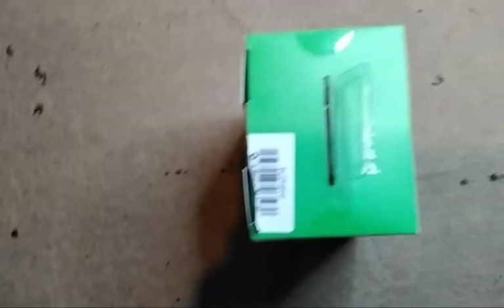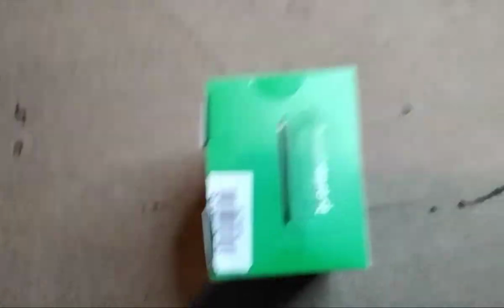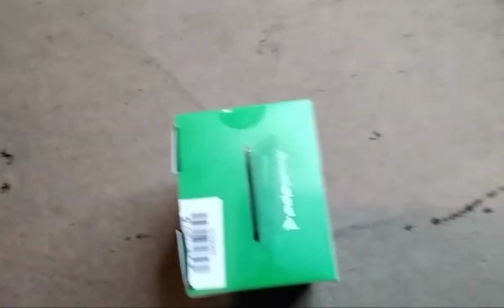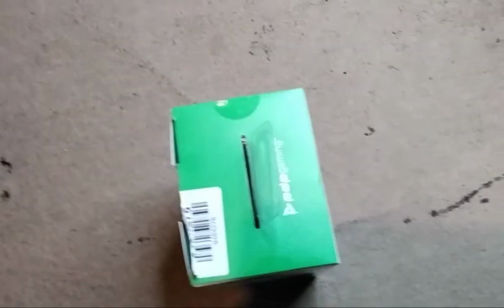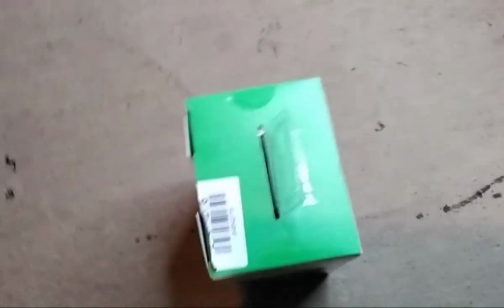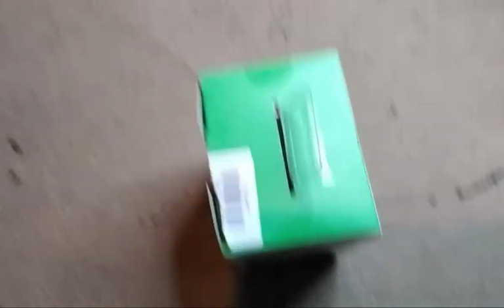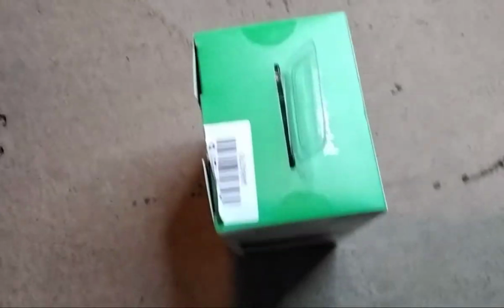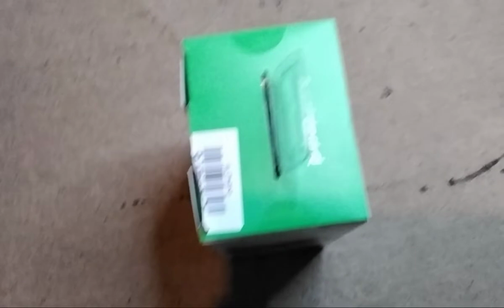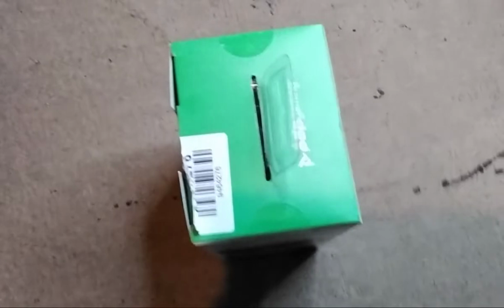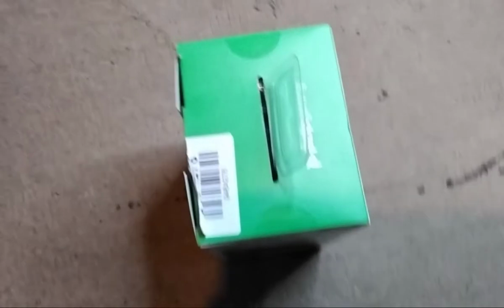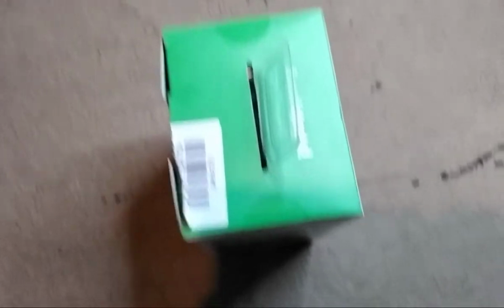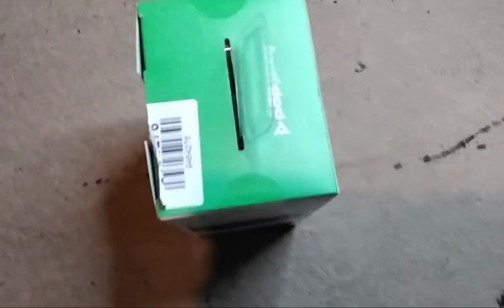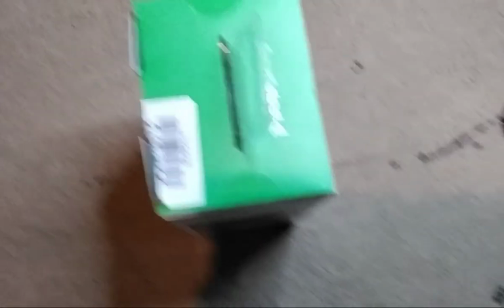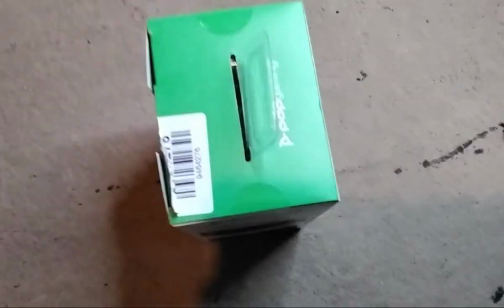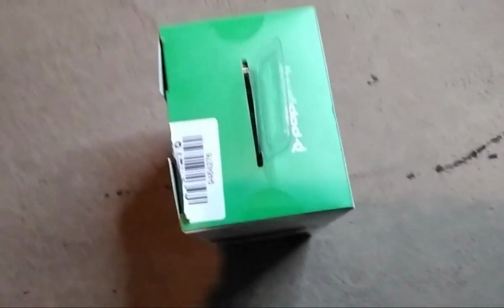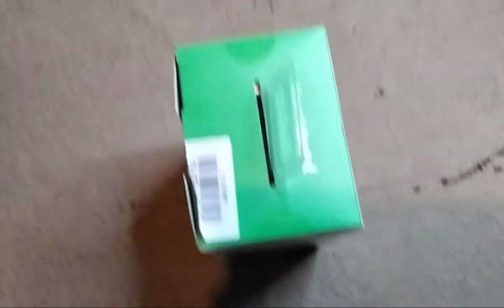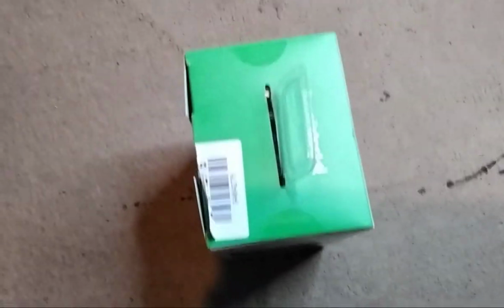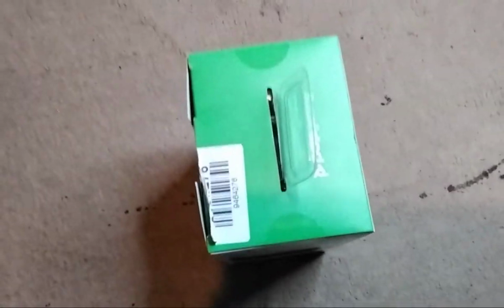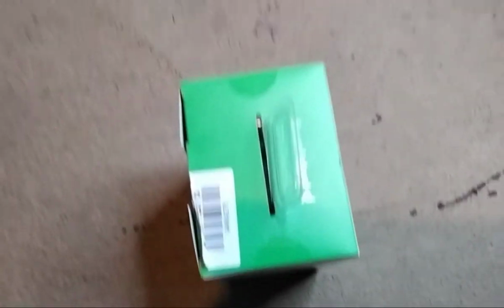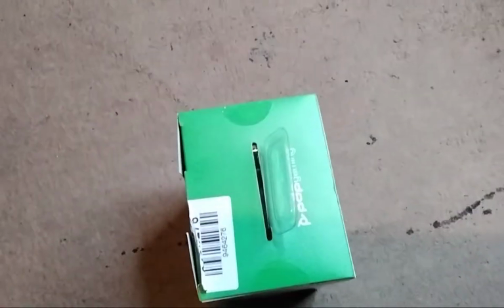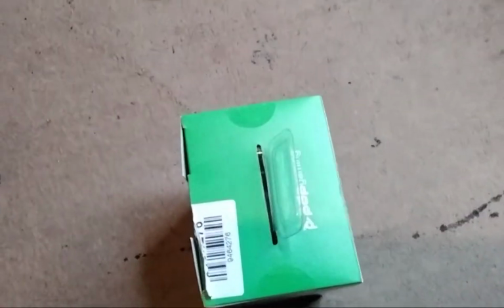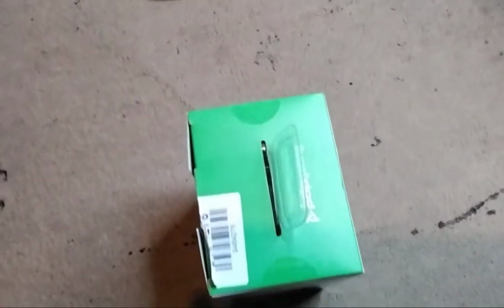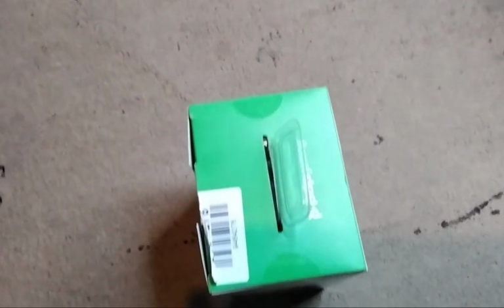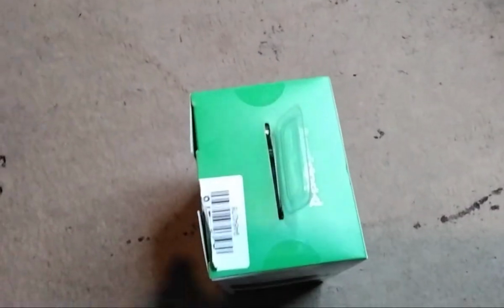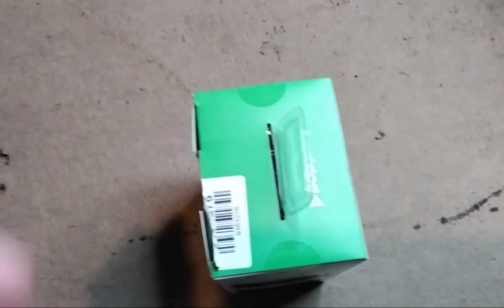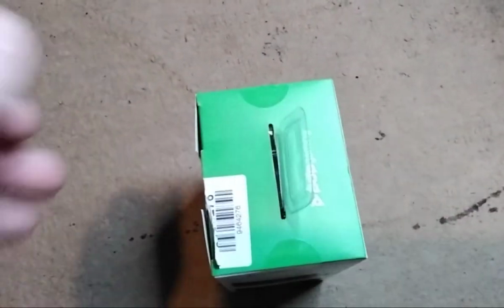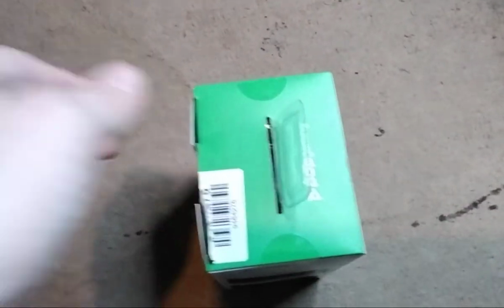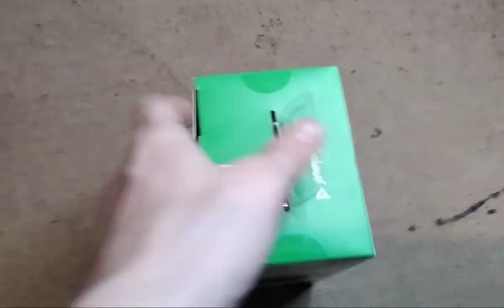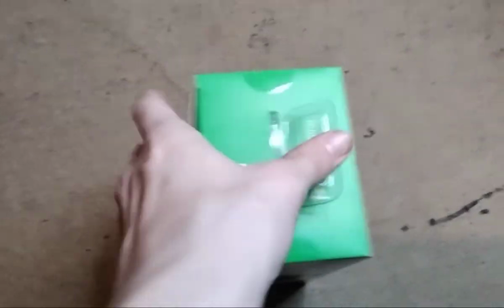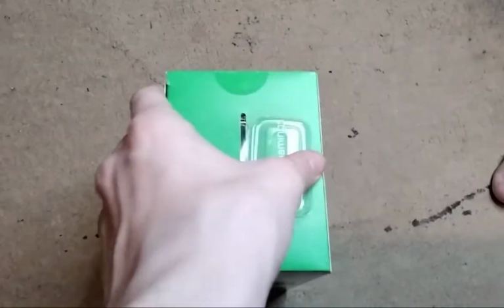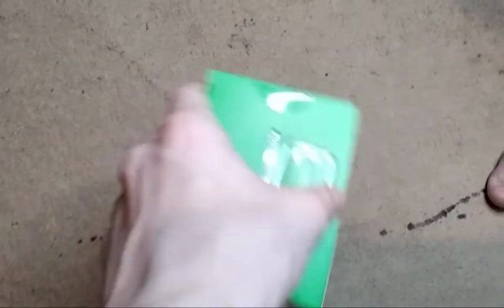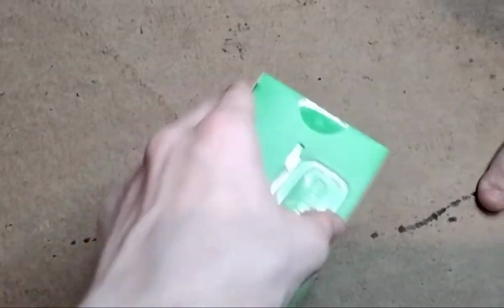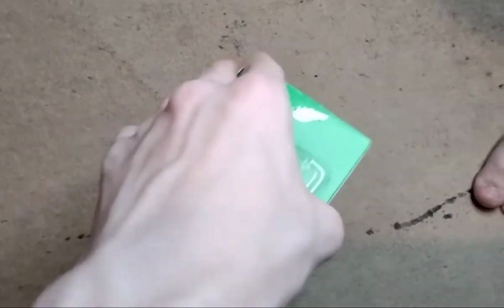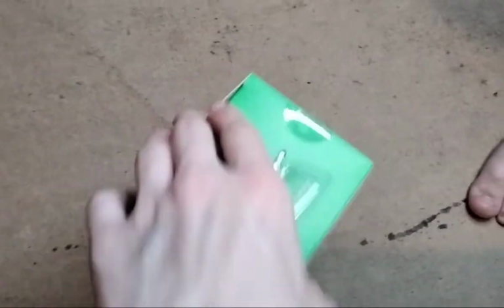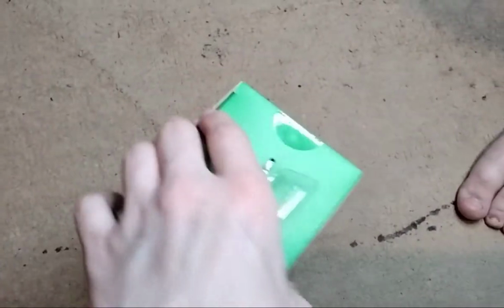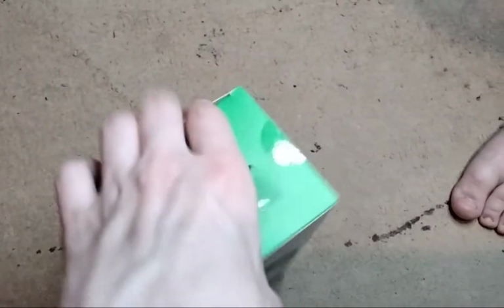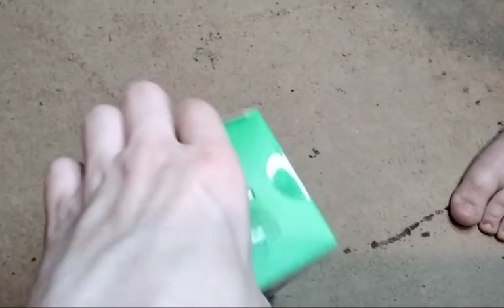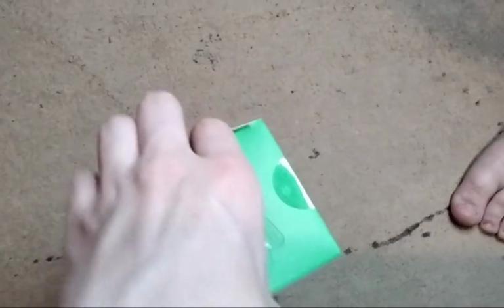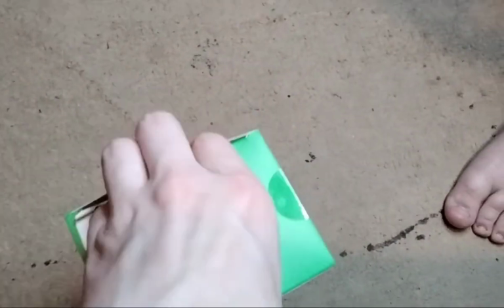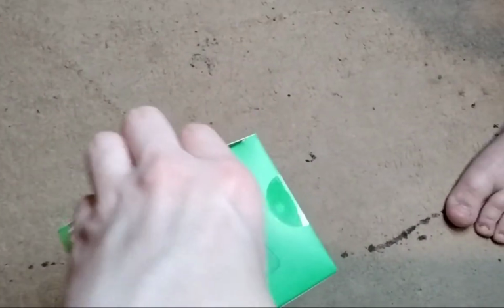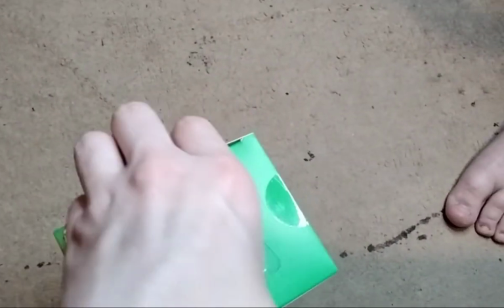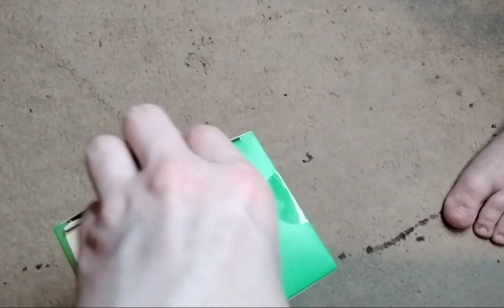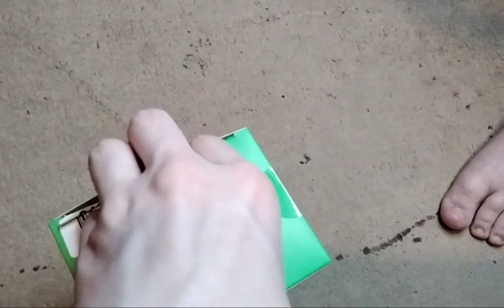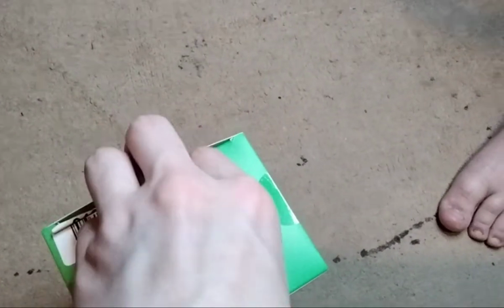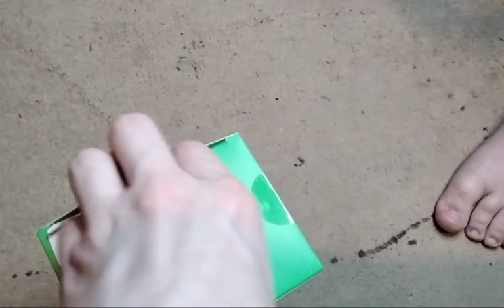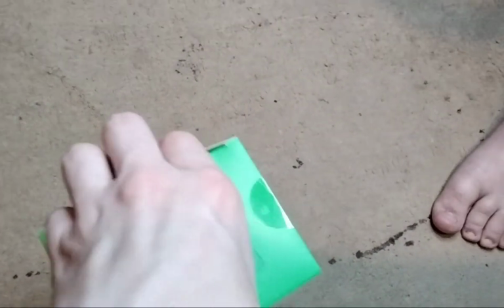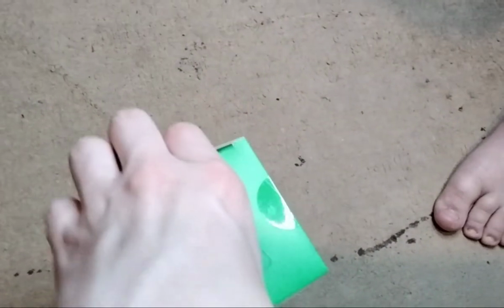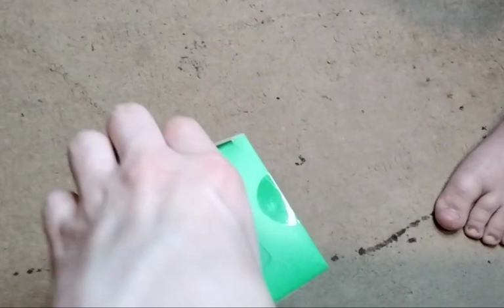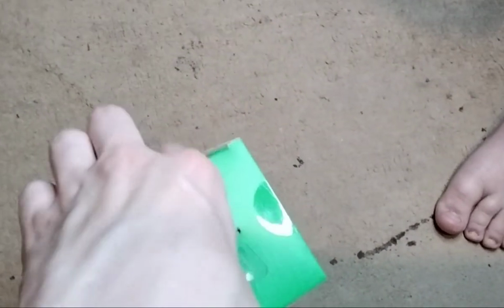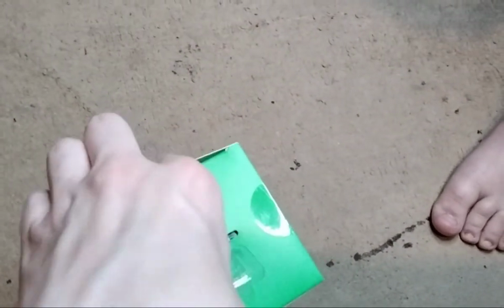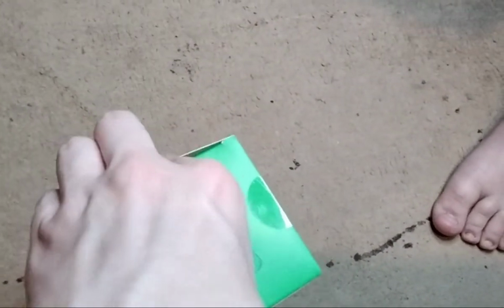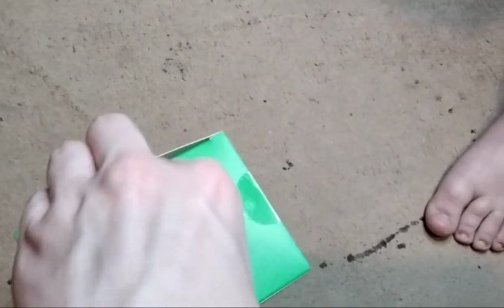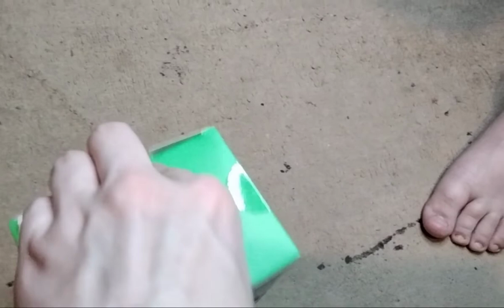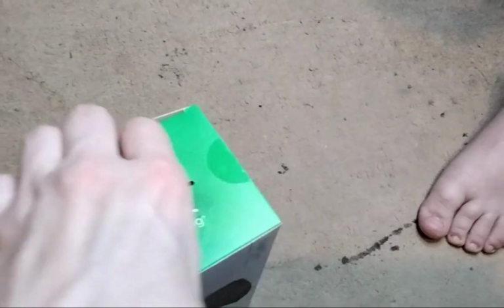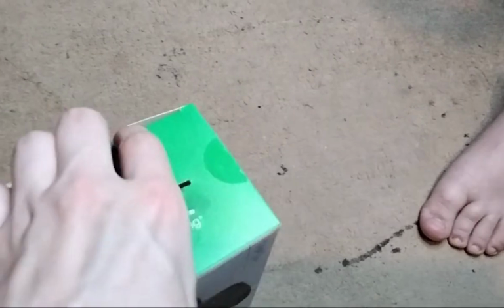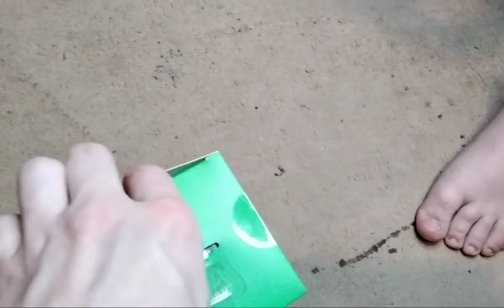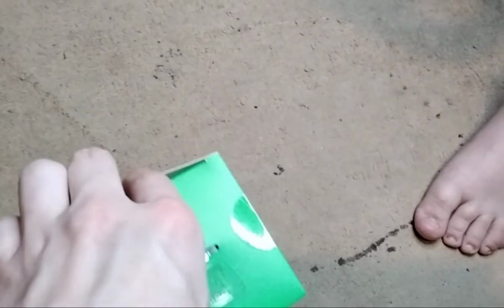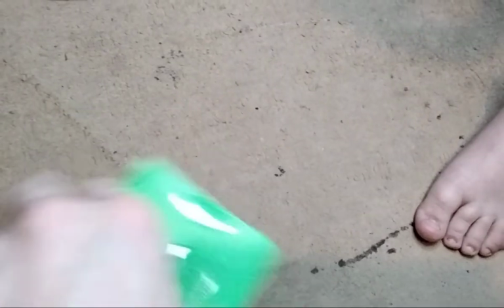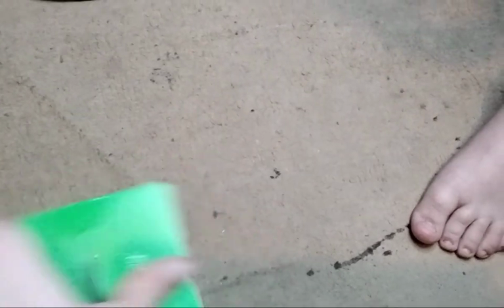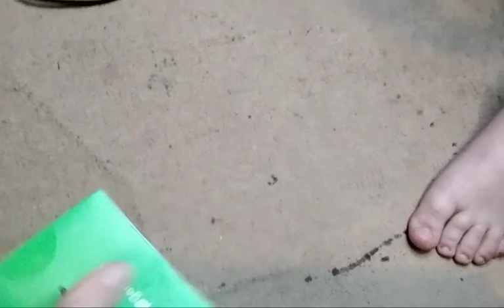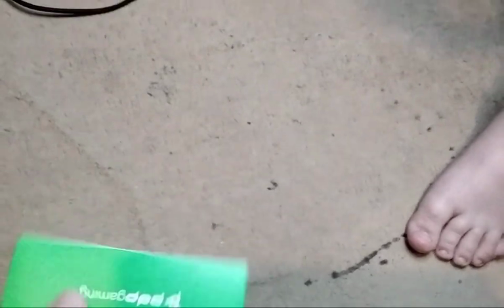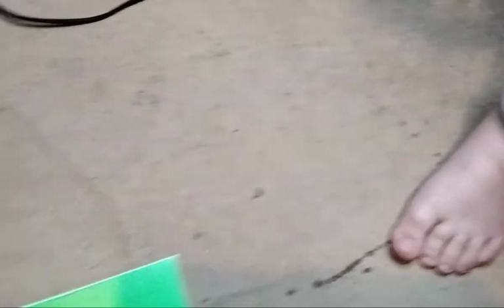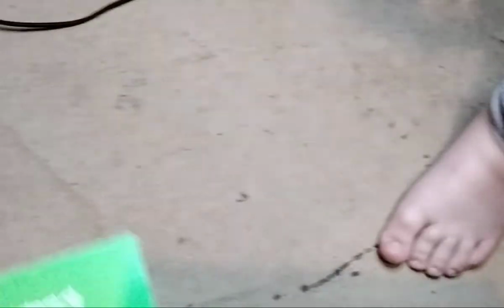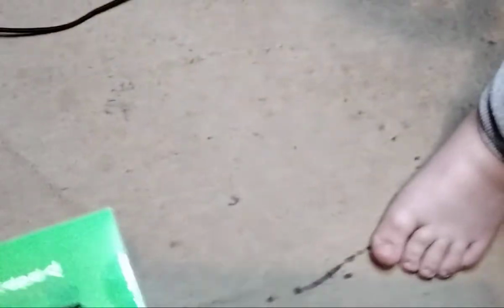Where do you get it from? Argos. Argos is popular since Covid.